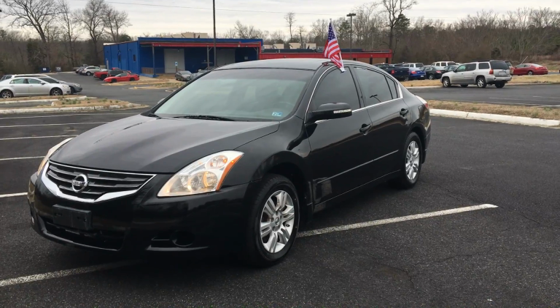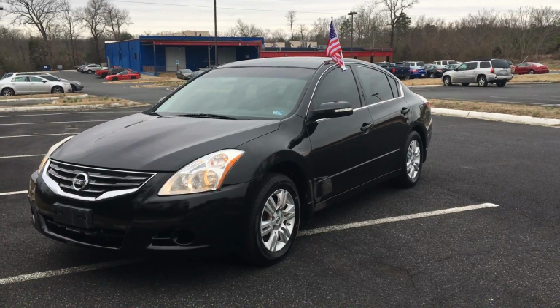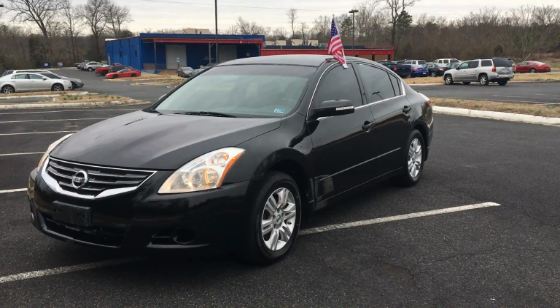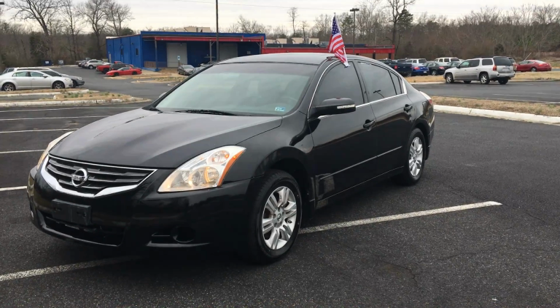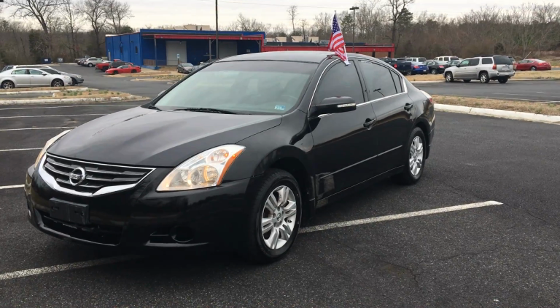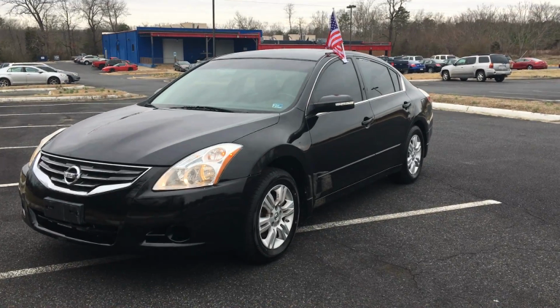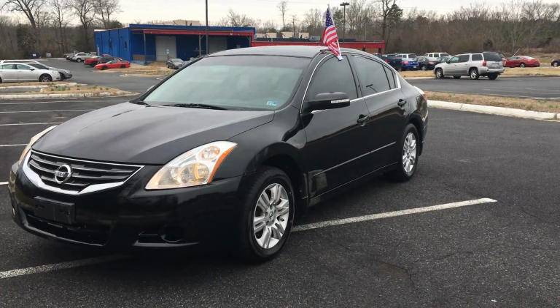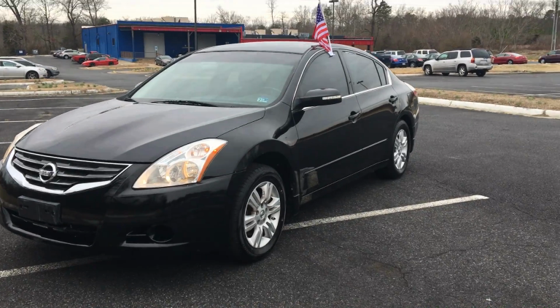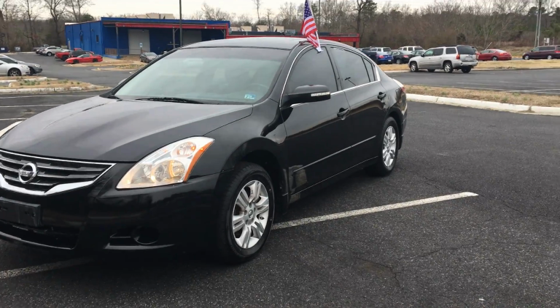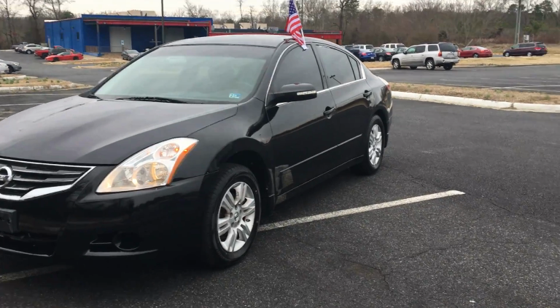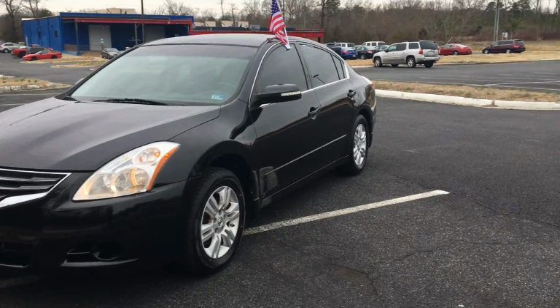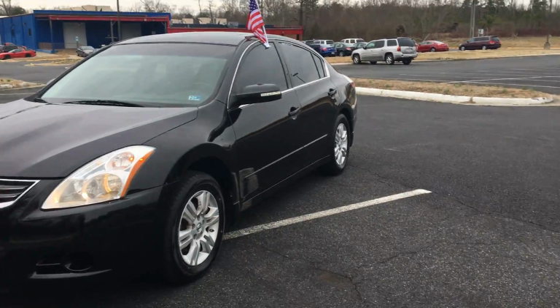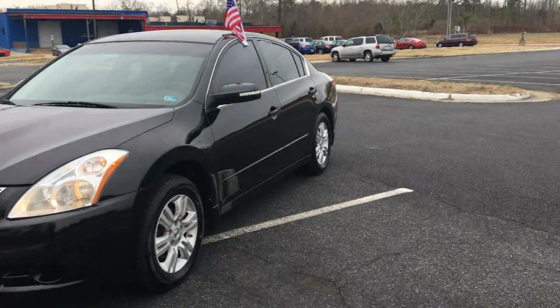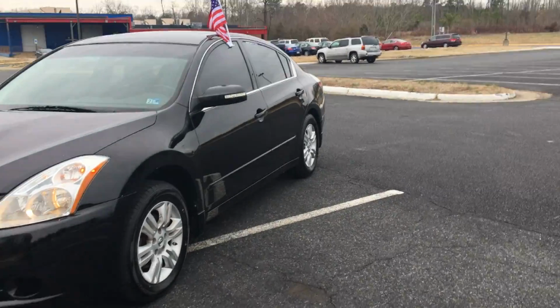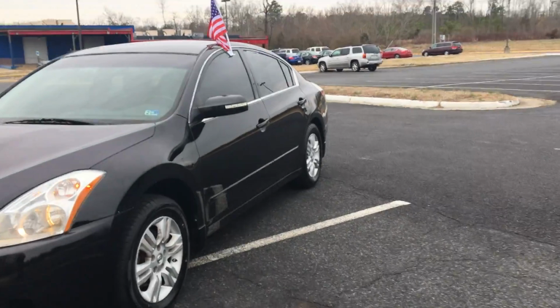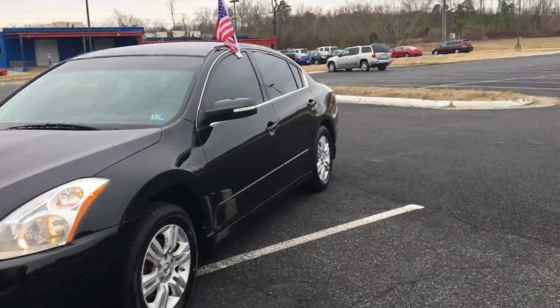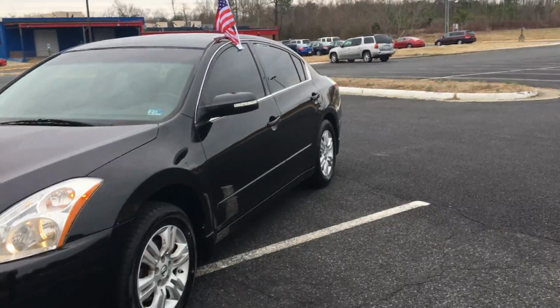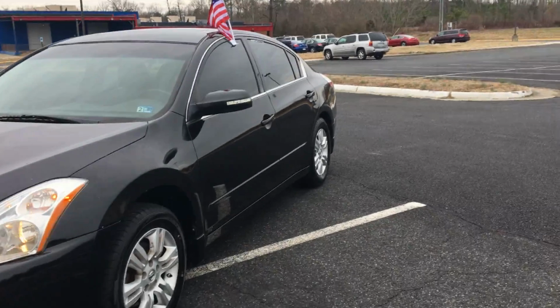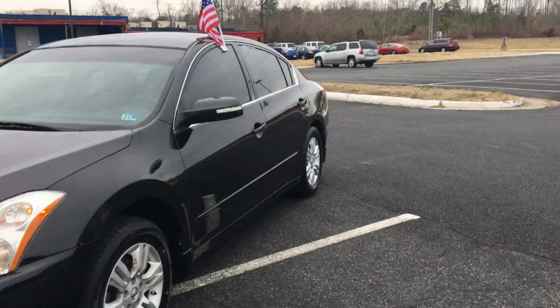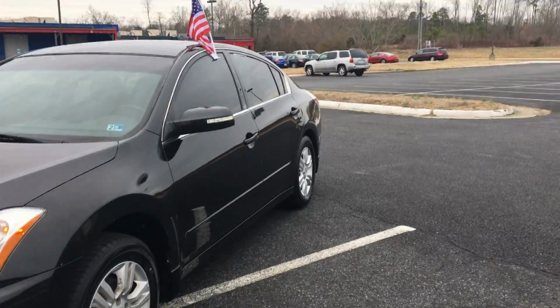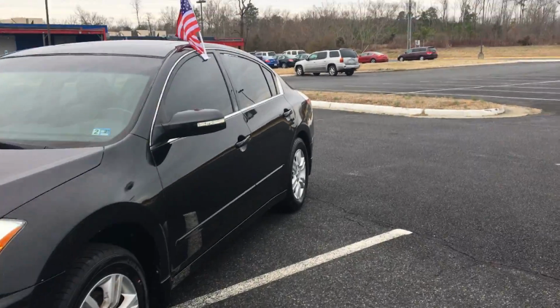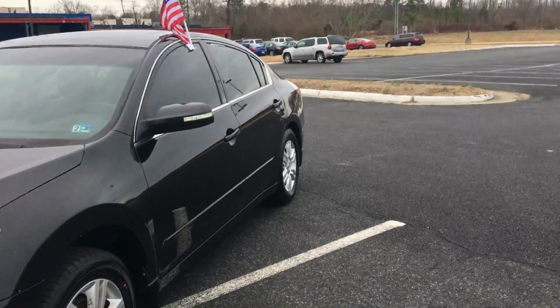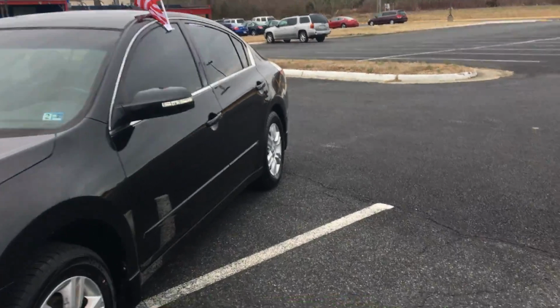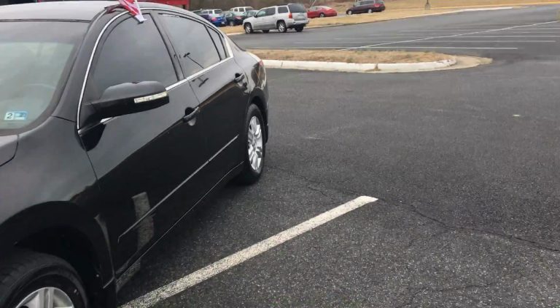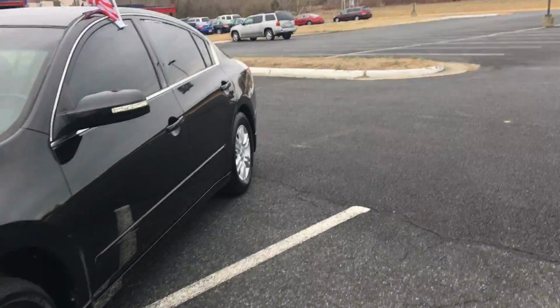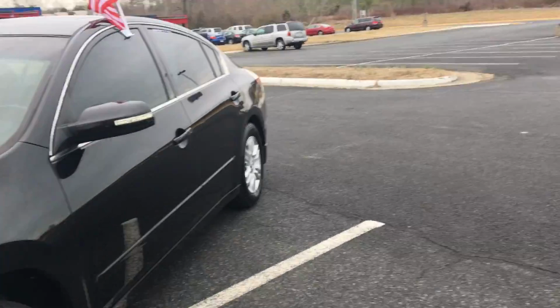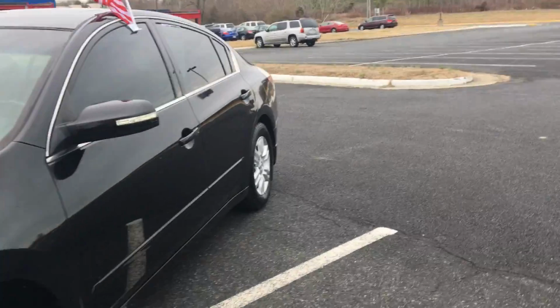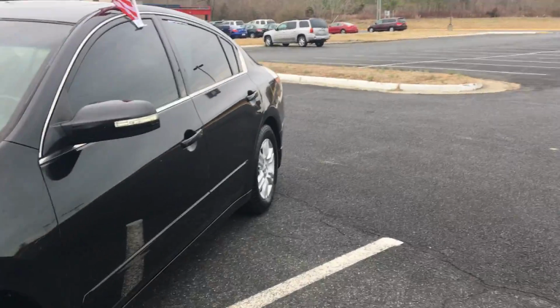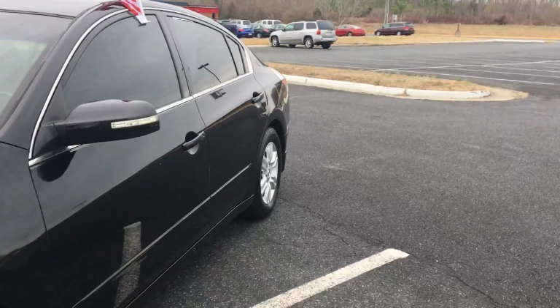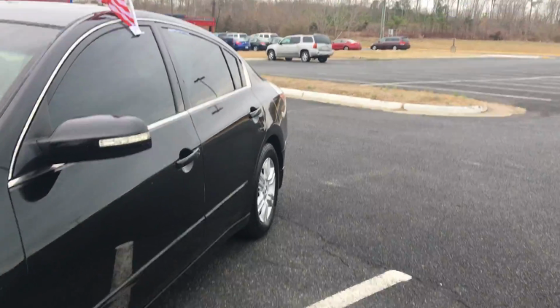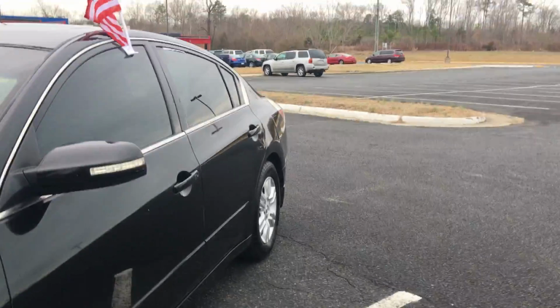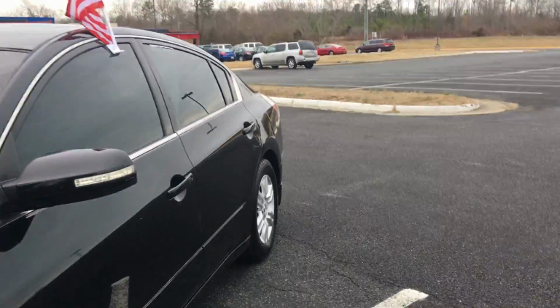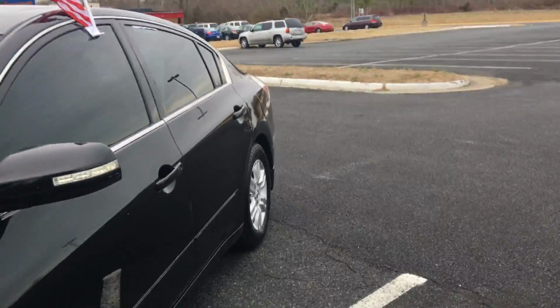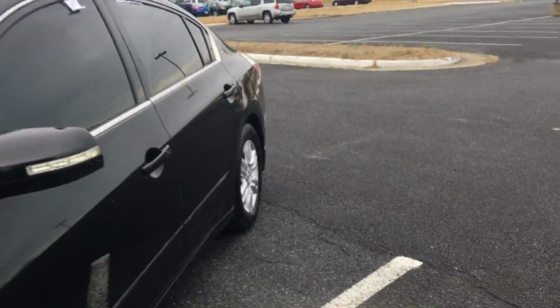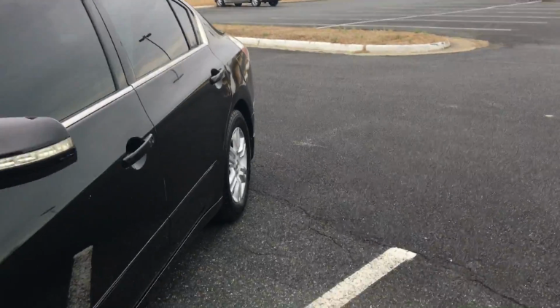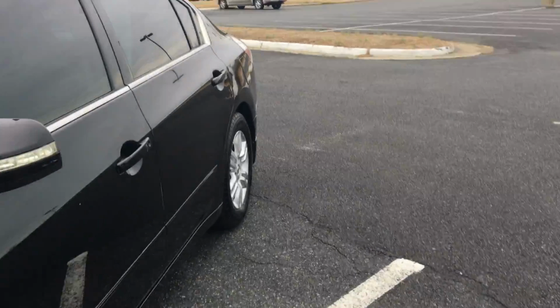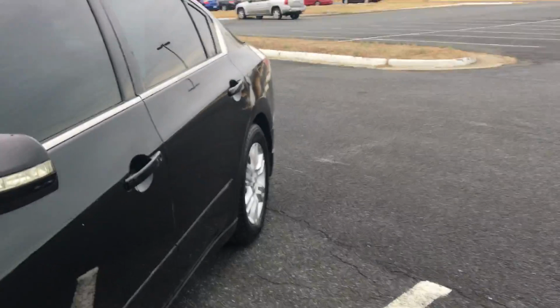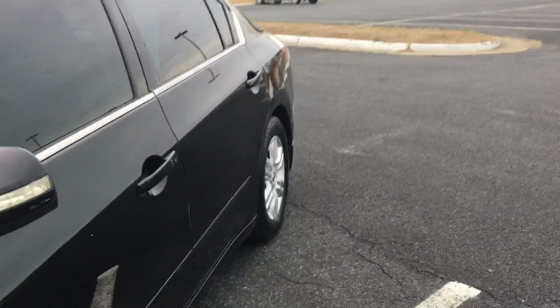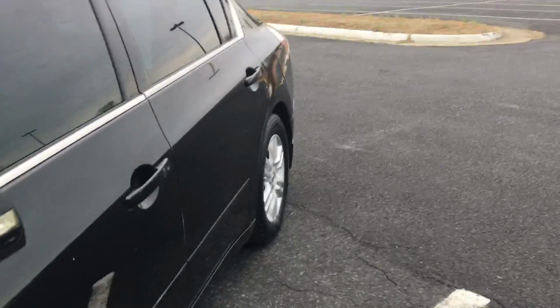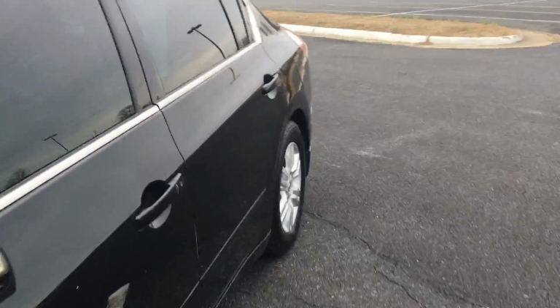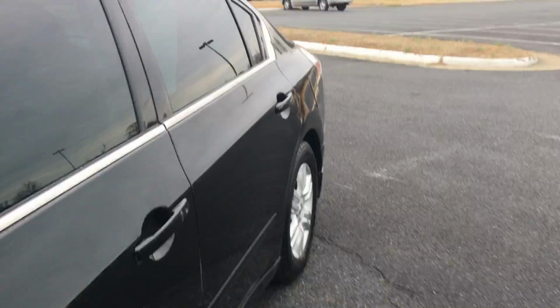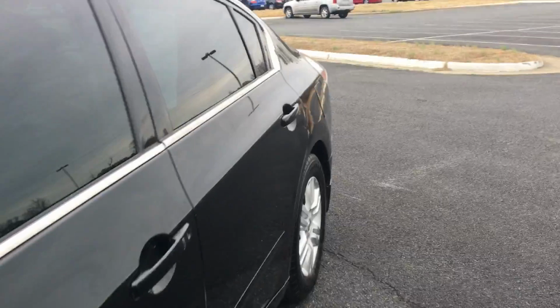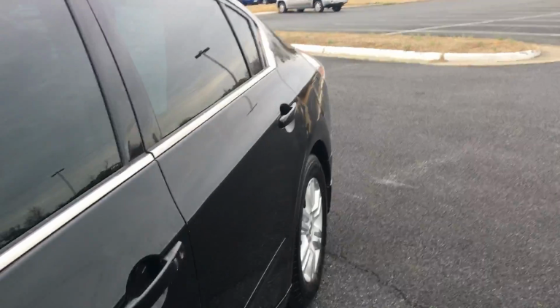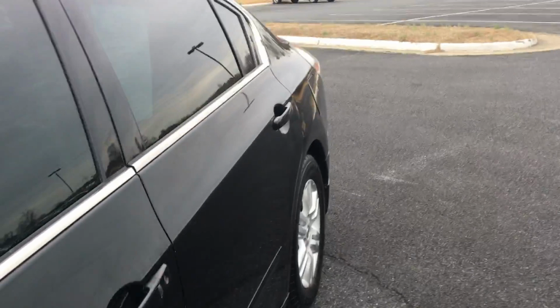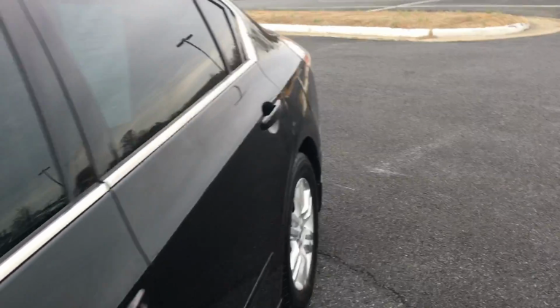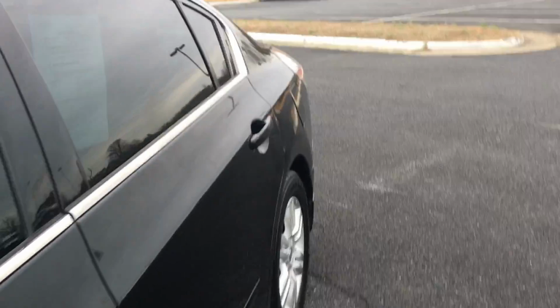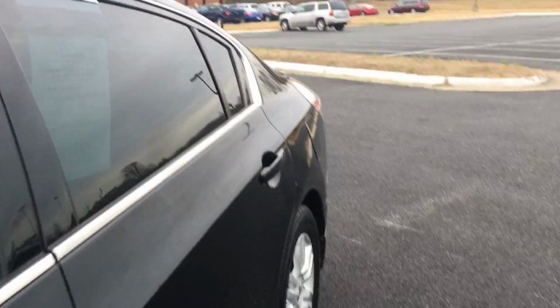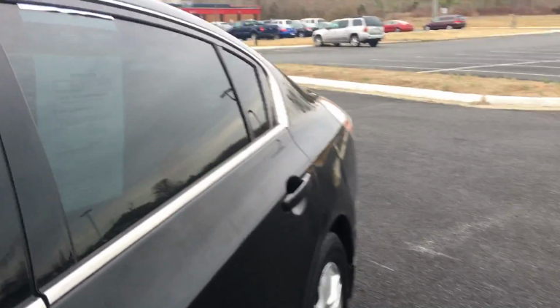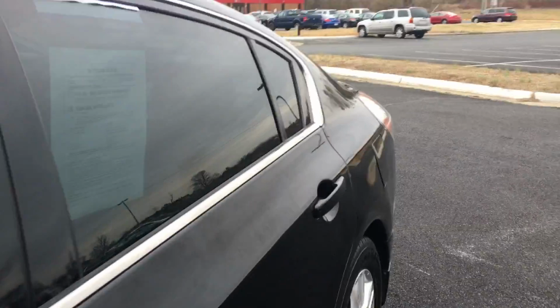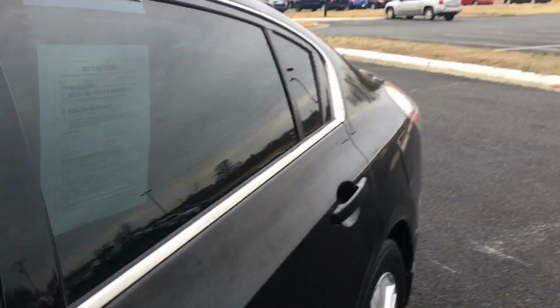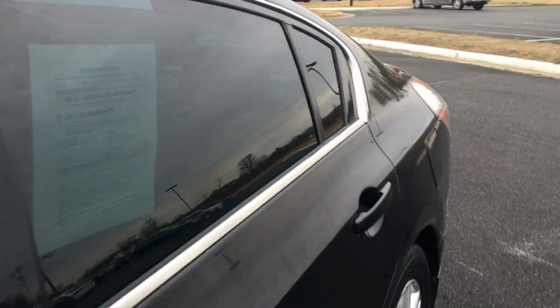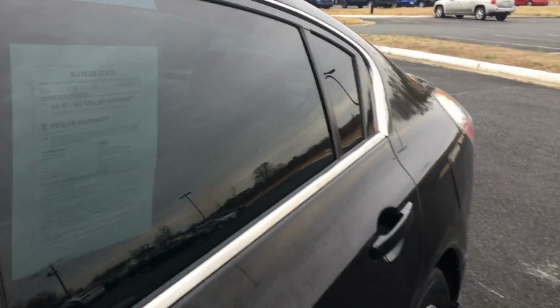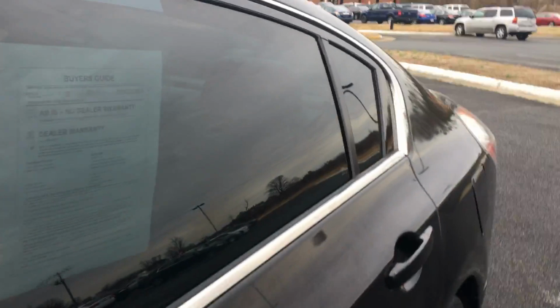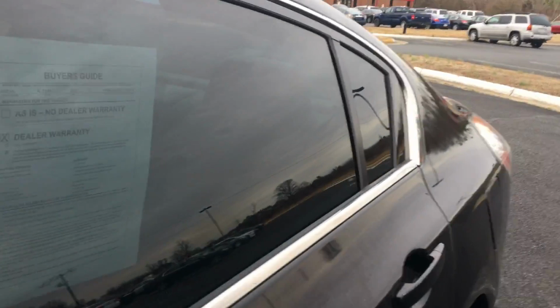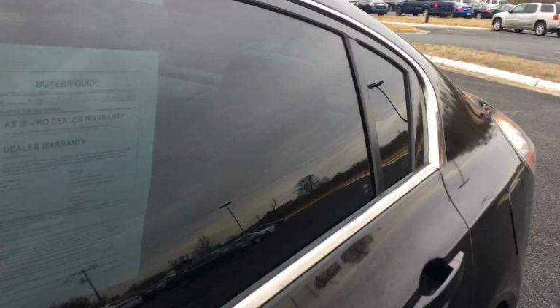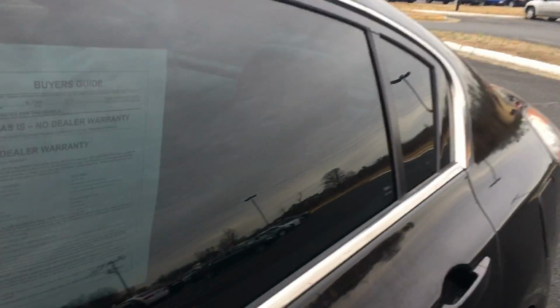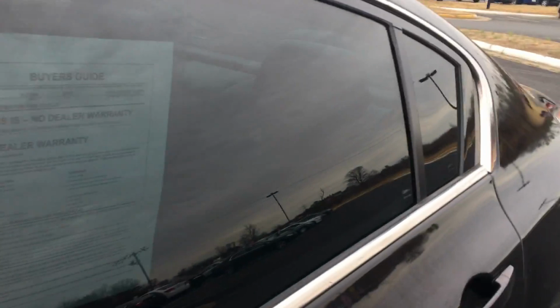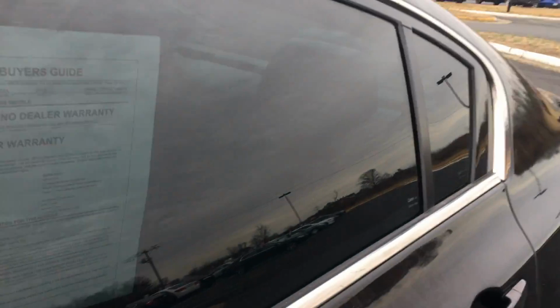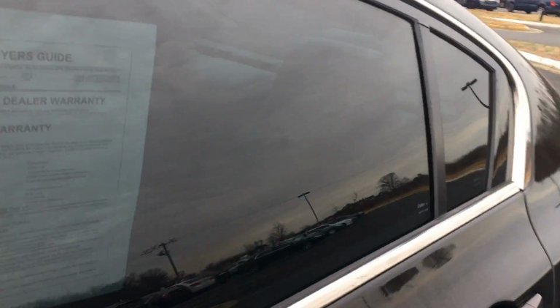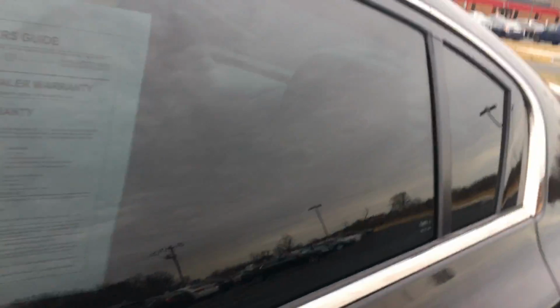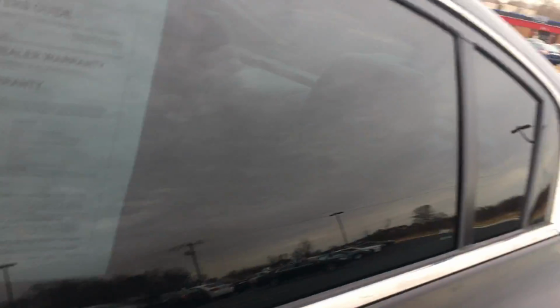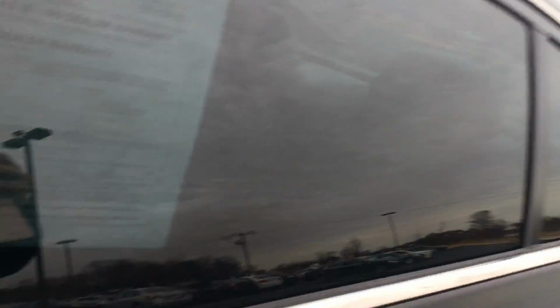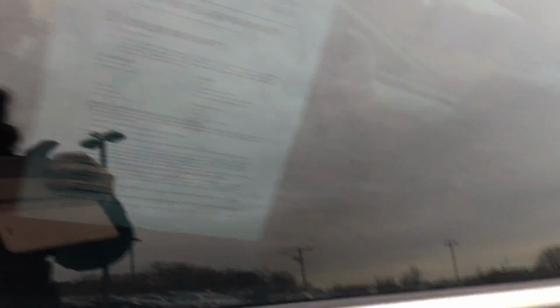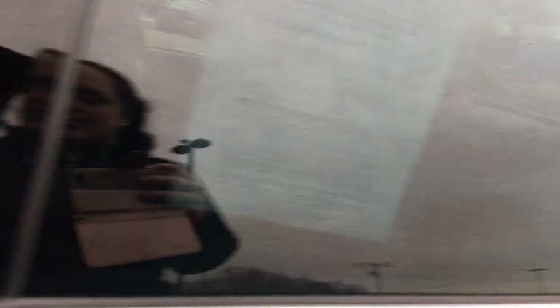Hey you guys, come on in and check out this 2012 Nissan Ultima with the nice tinted windows.